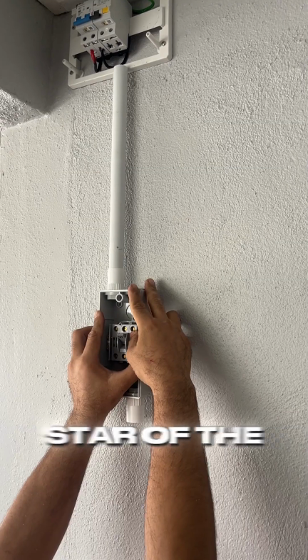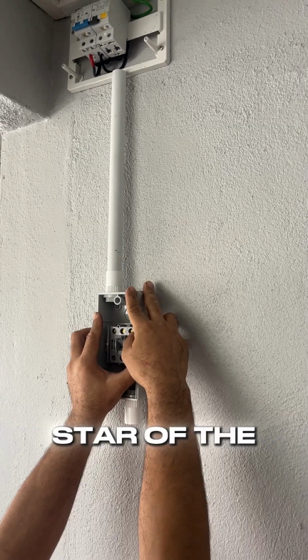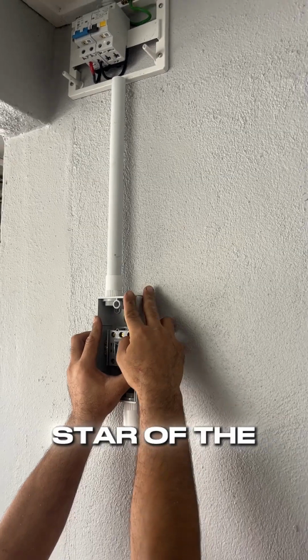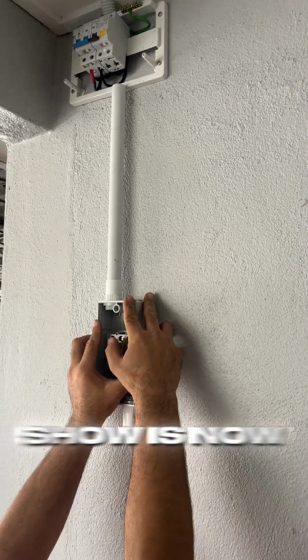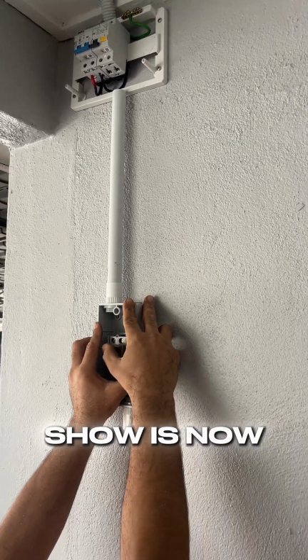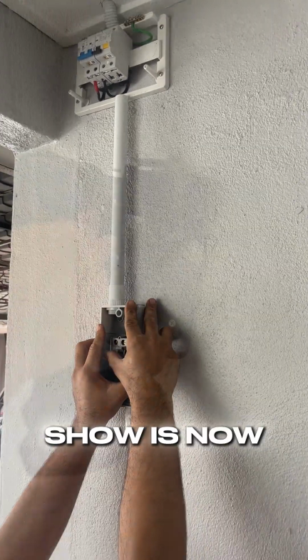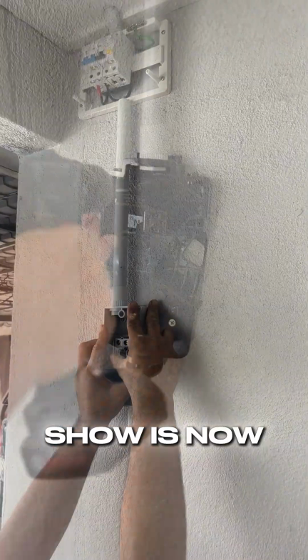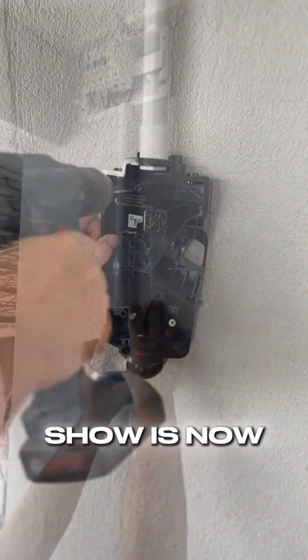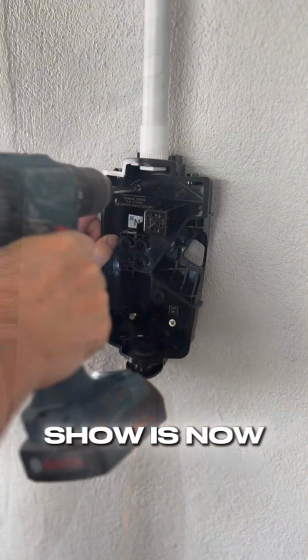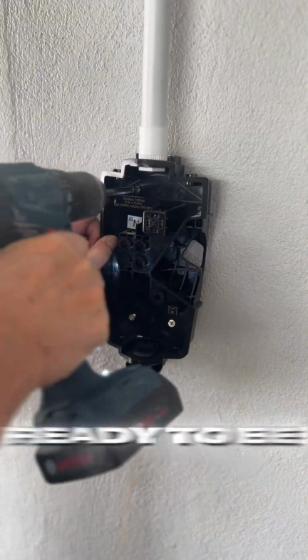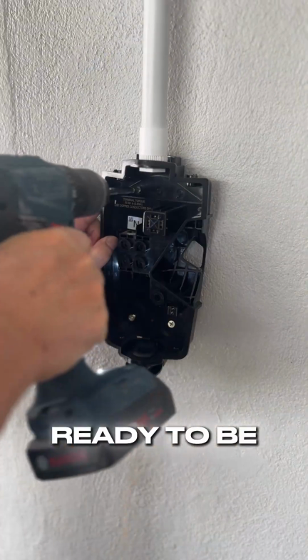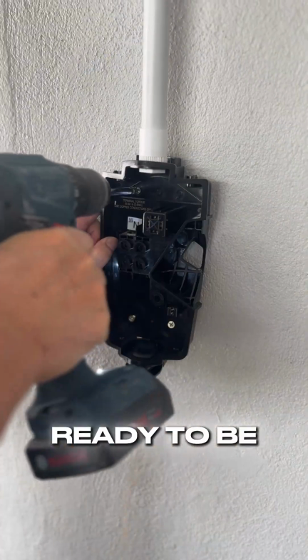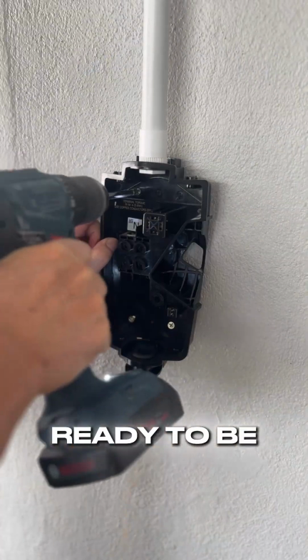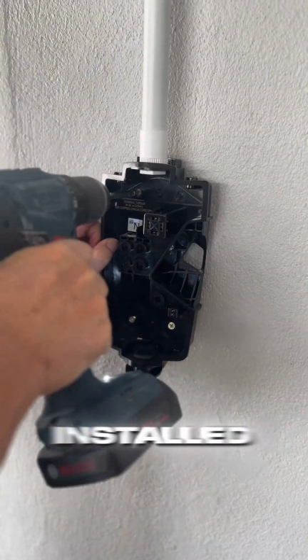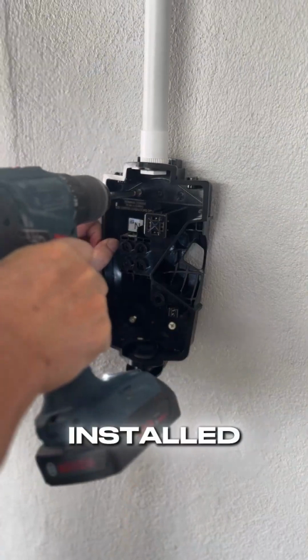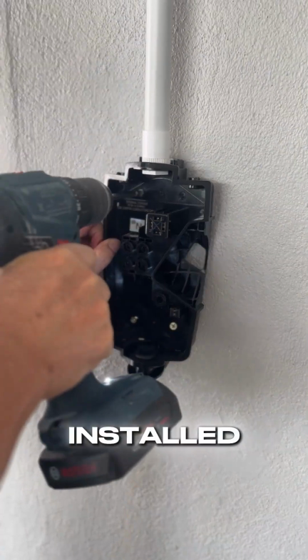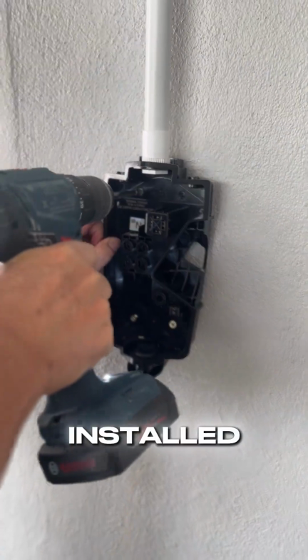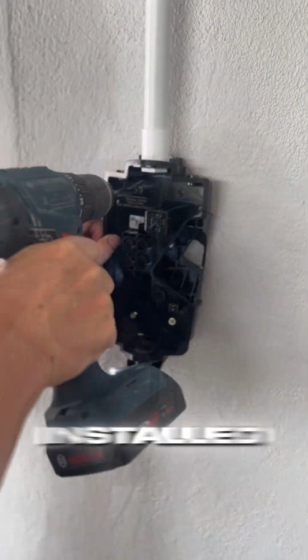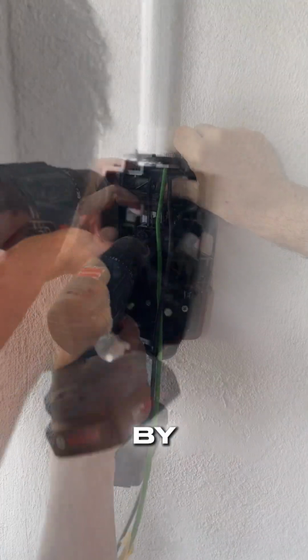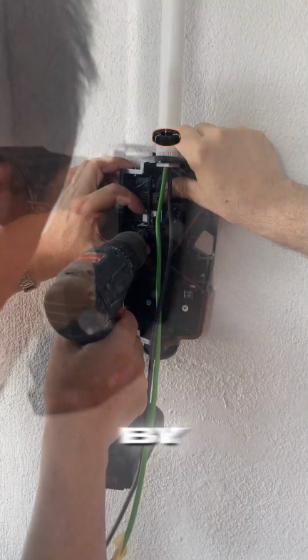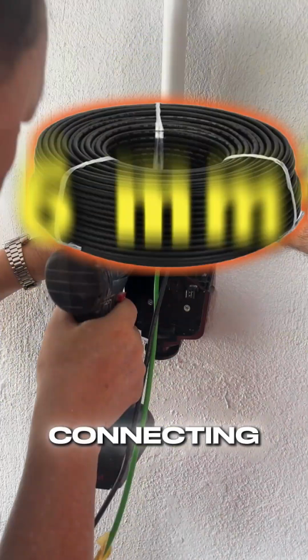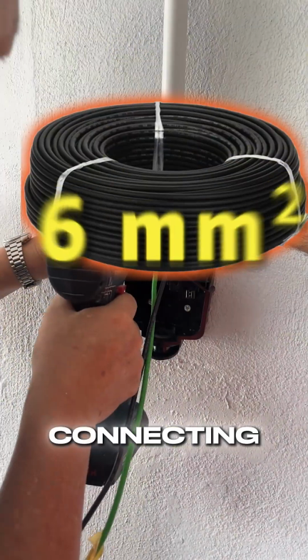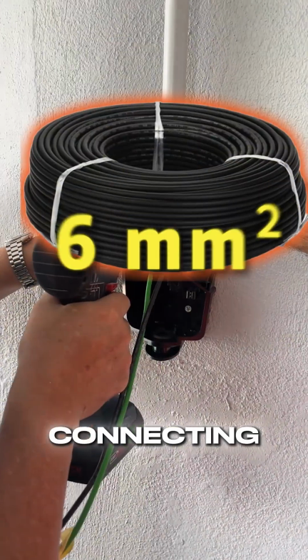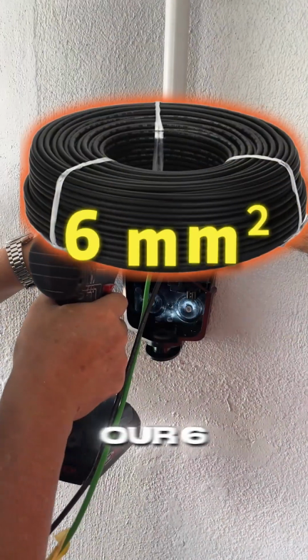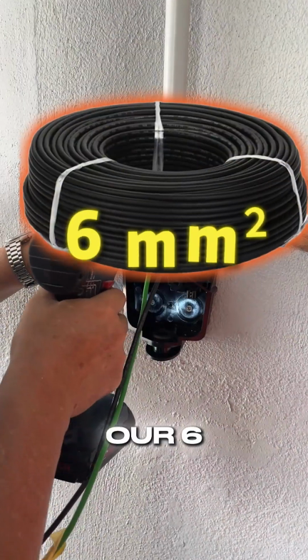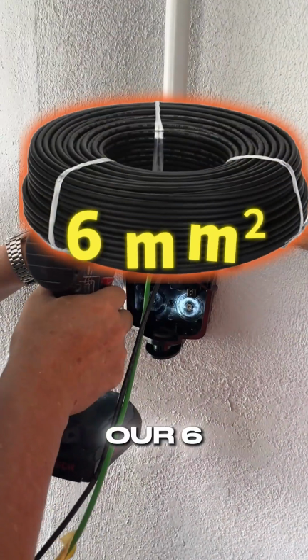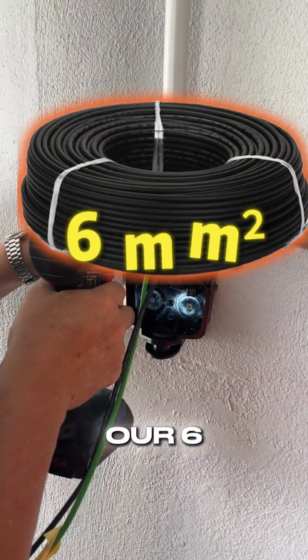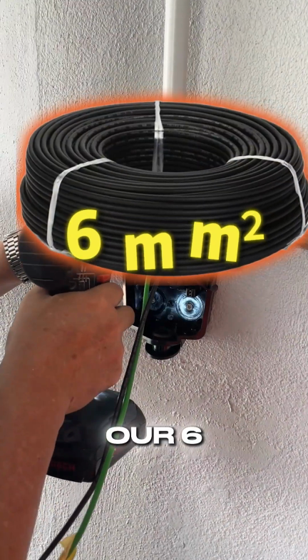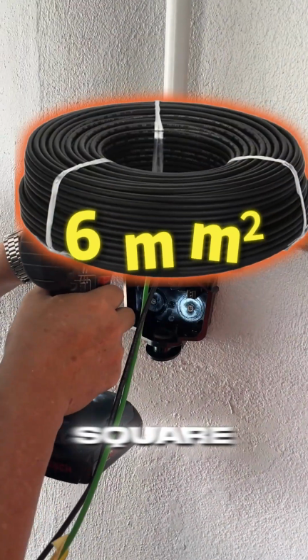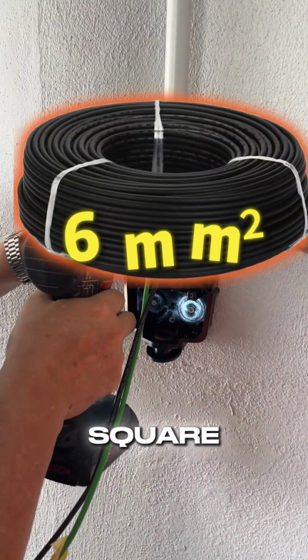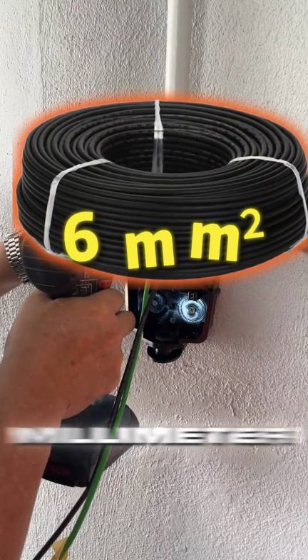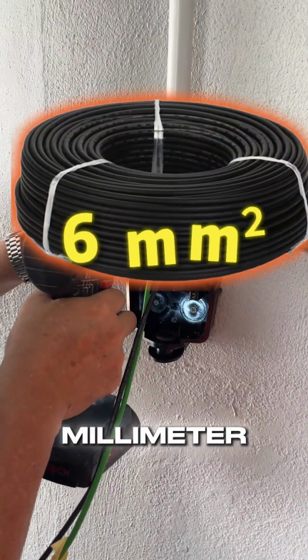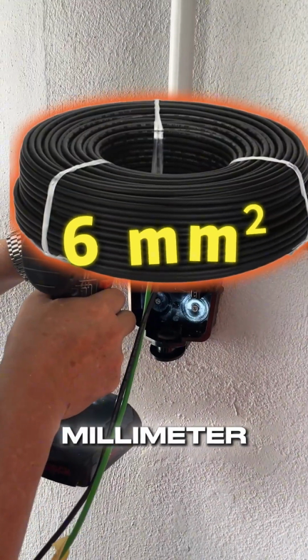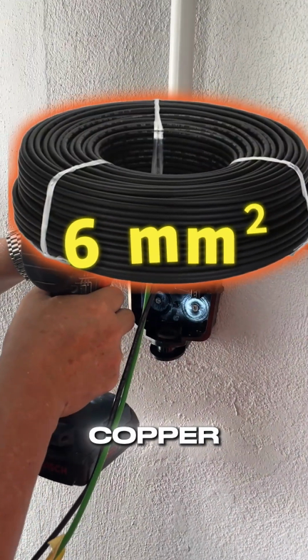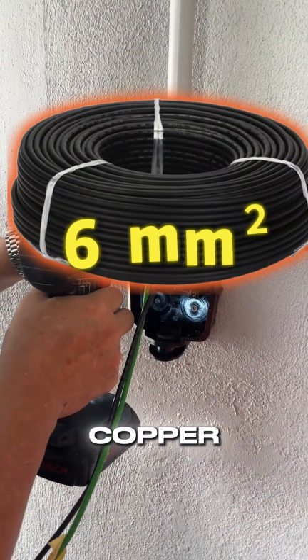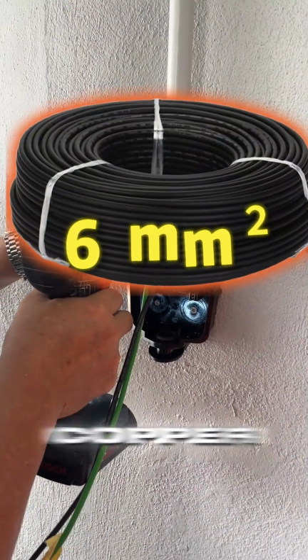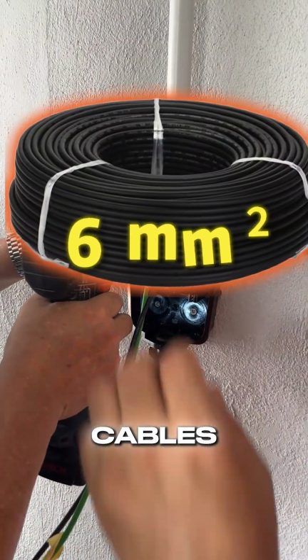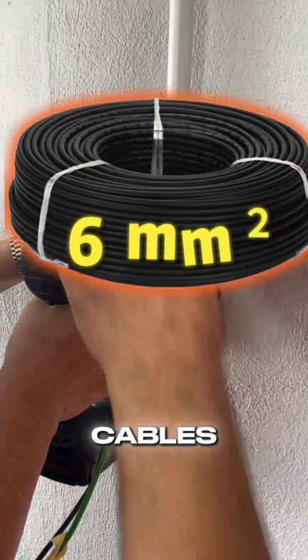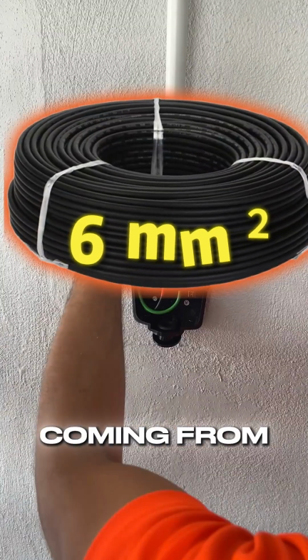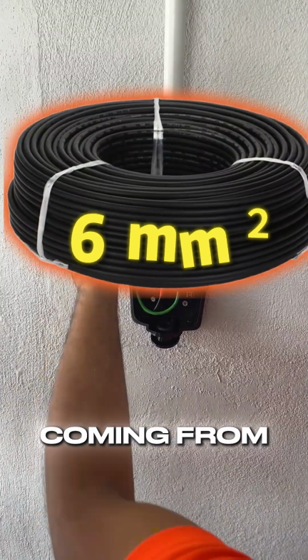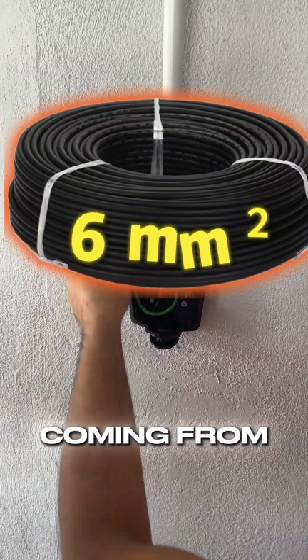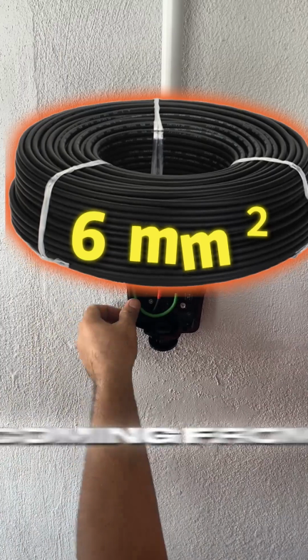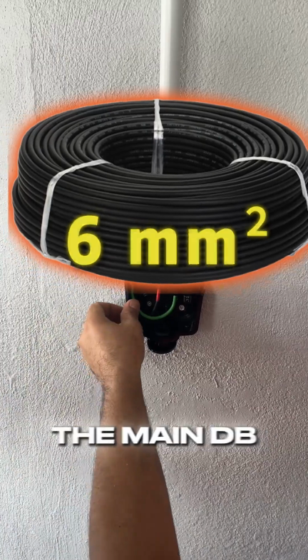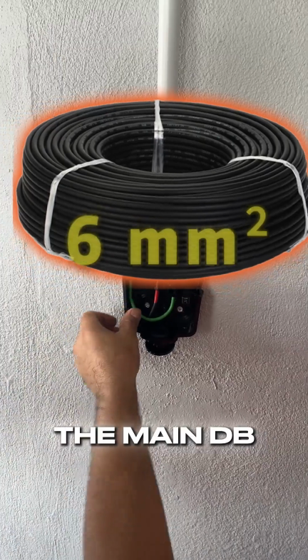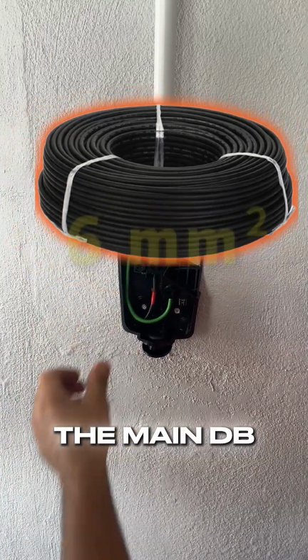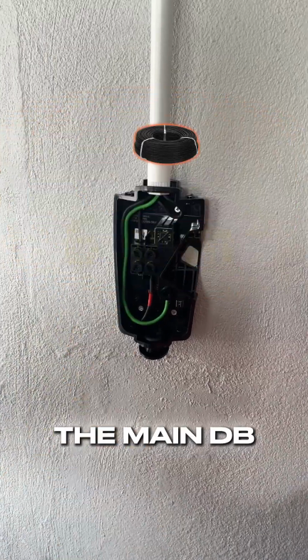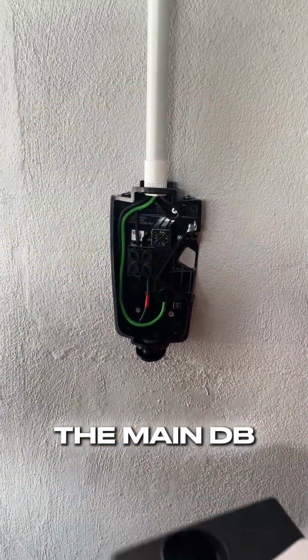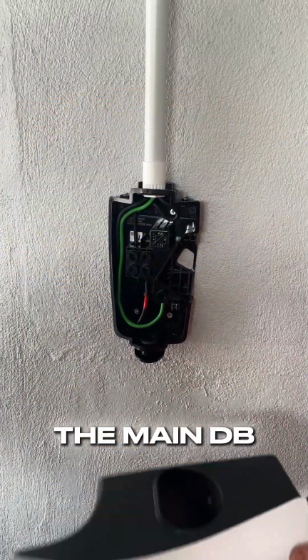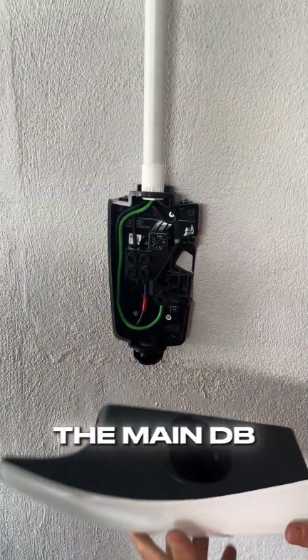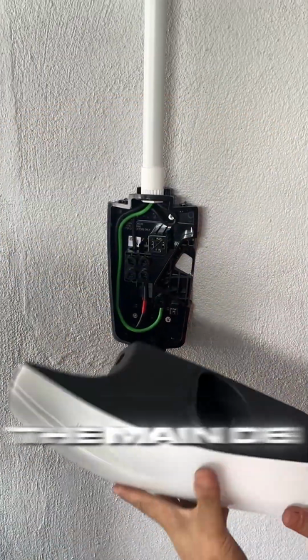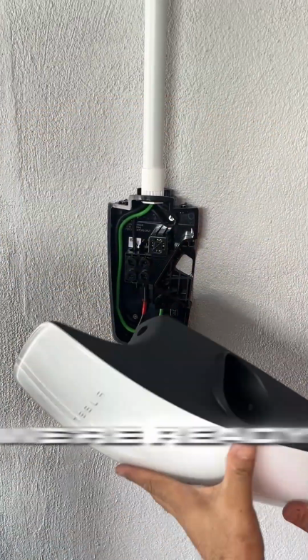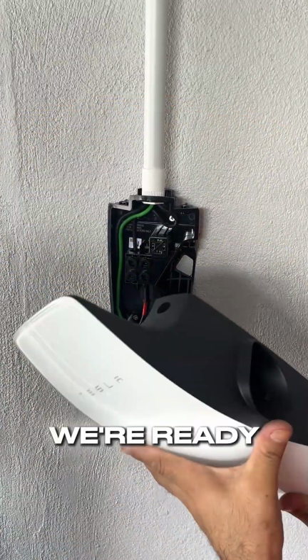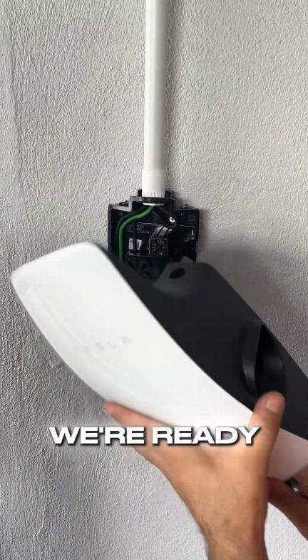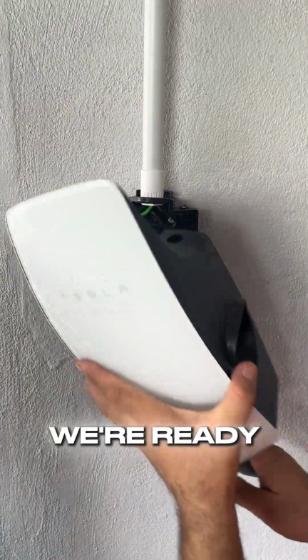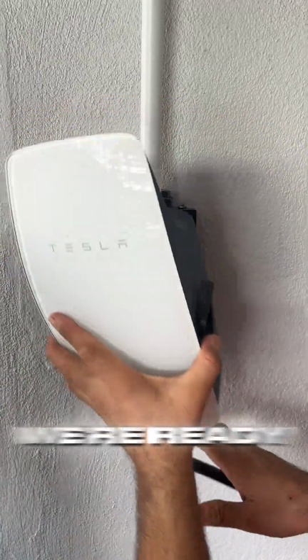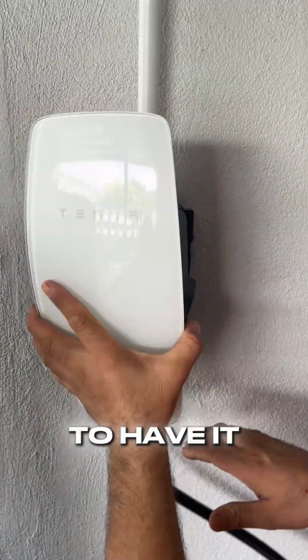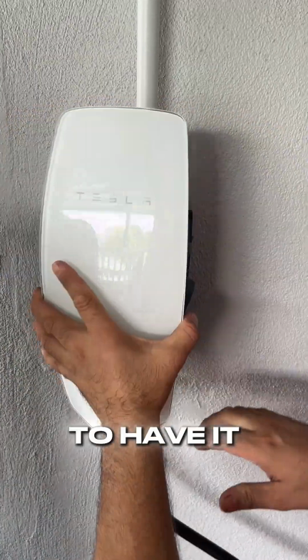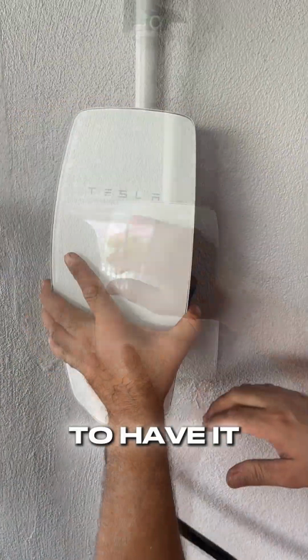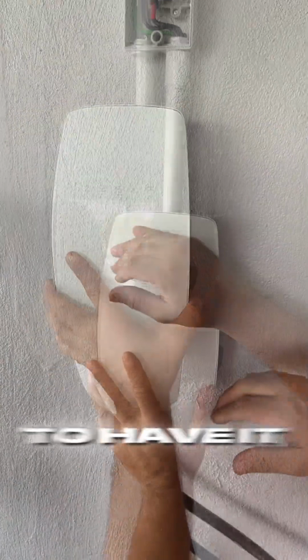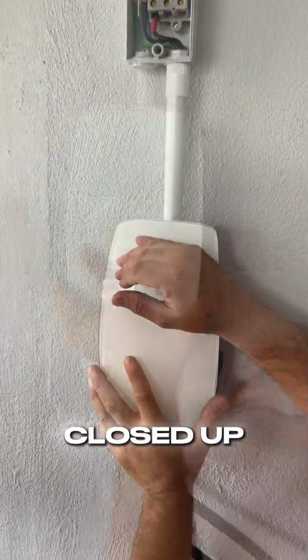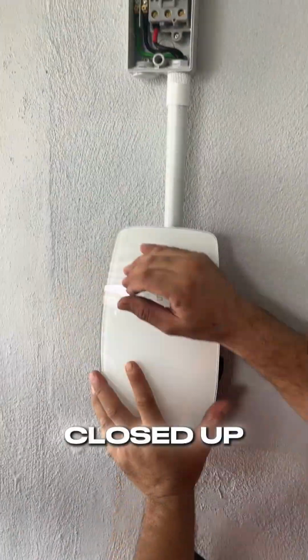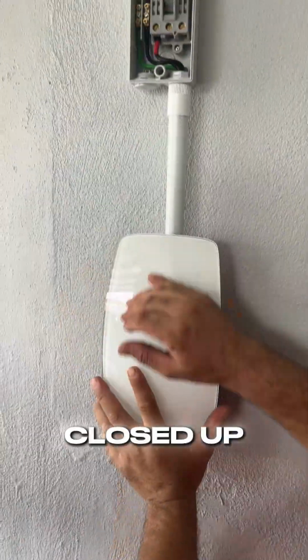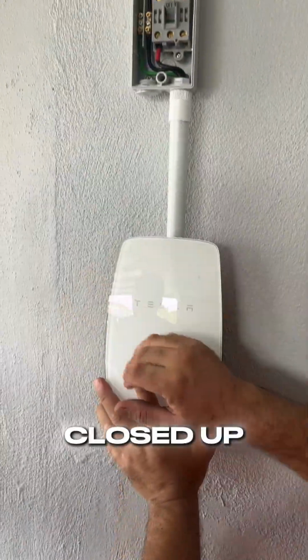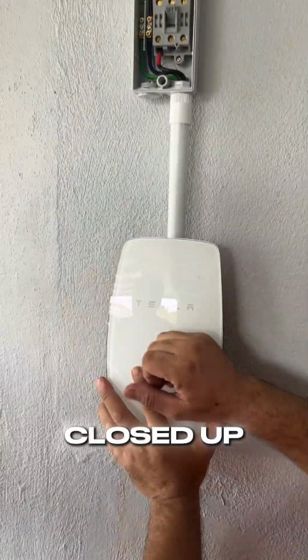The isolator is now ready to be installed. By connecting our 6 square millimetre copper cables coming from the main DB, we're ready to have it closed up.